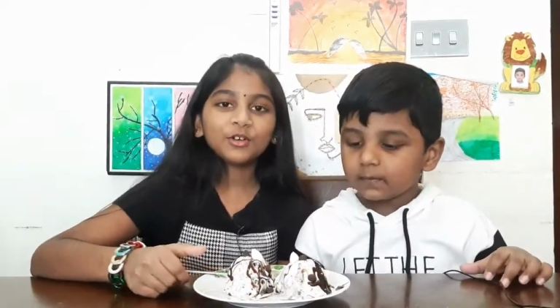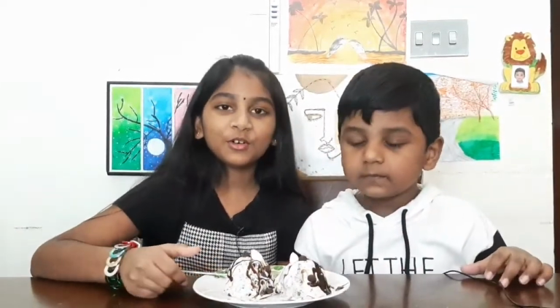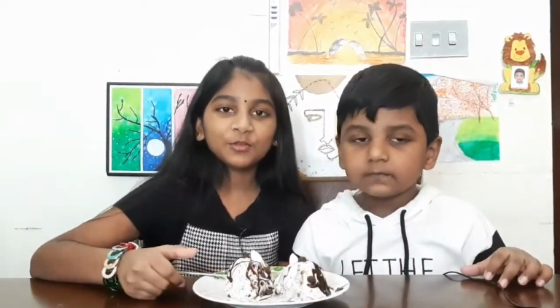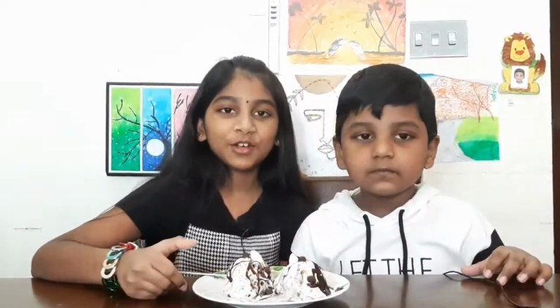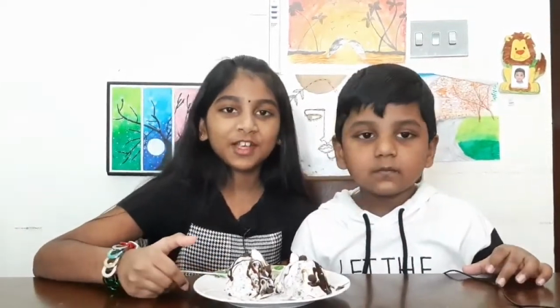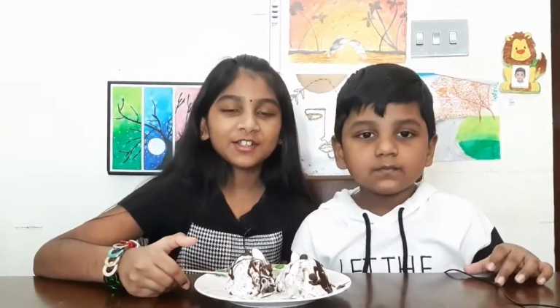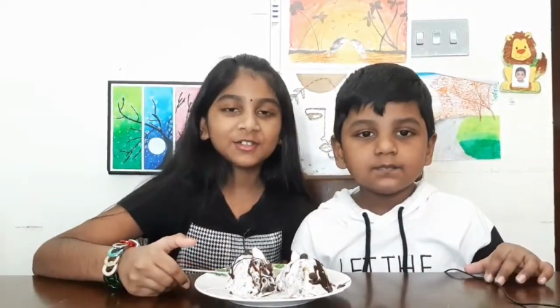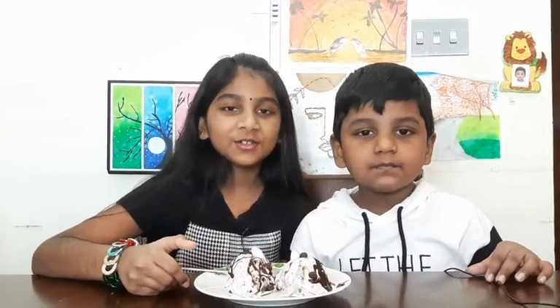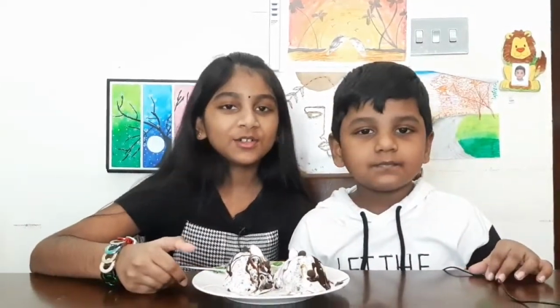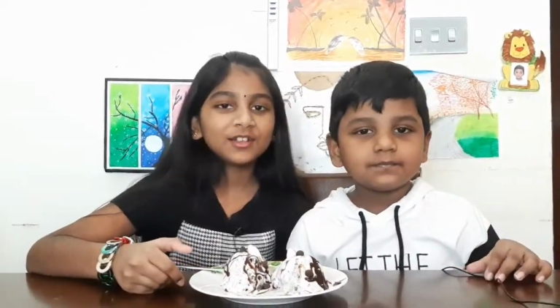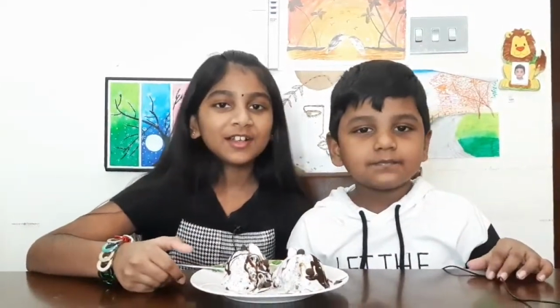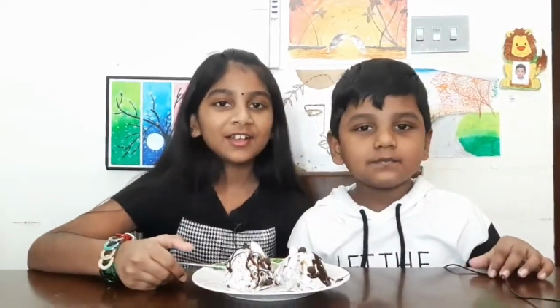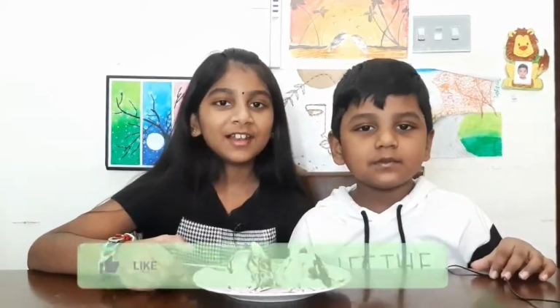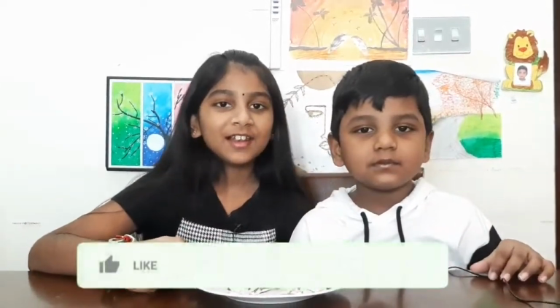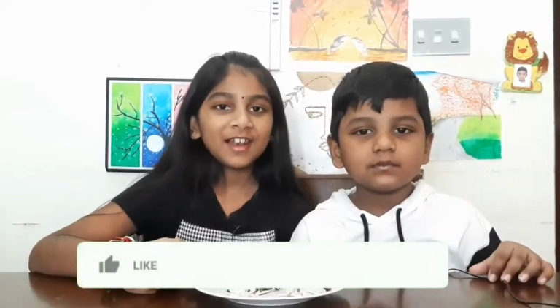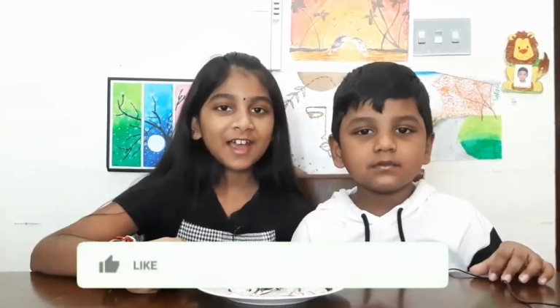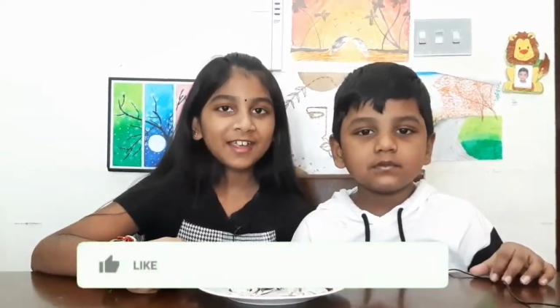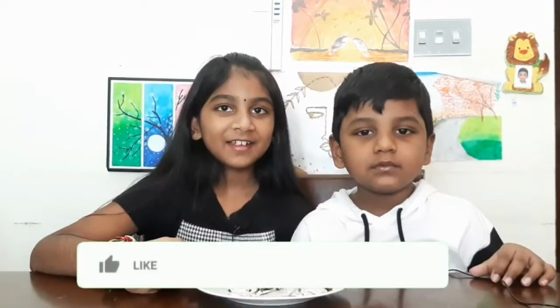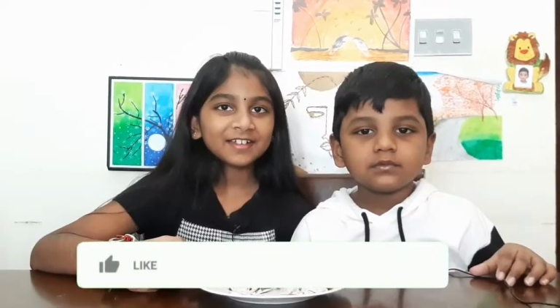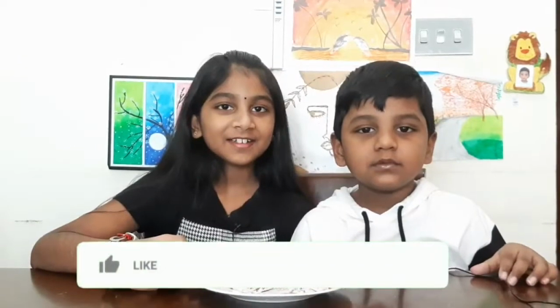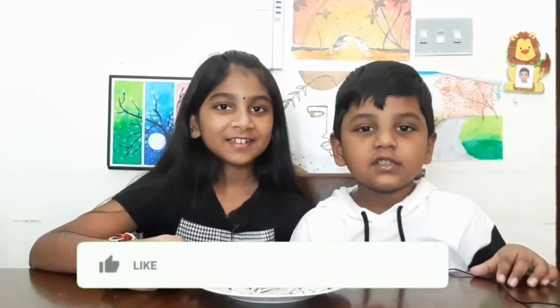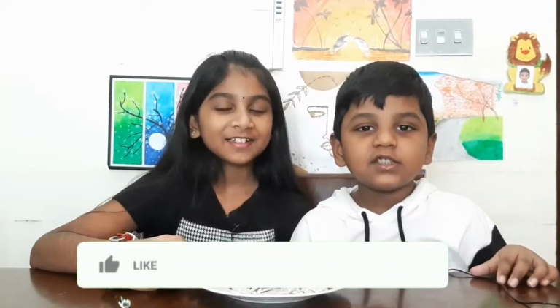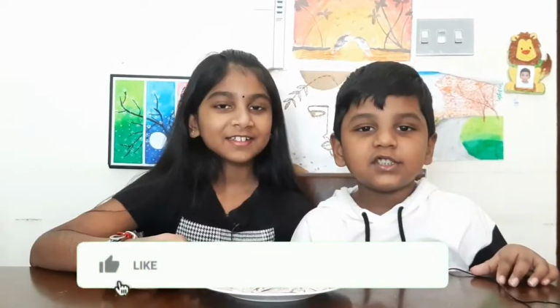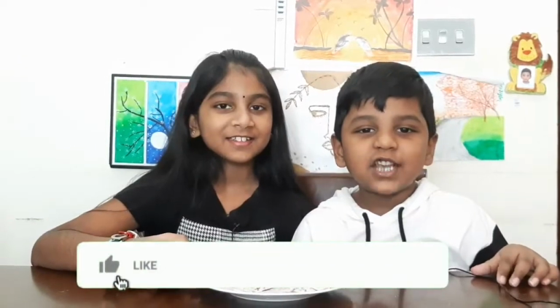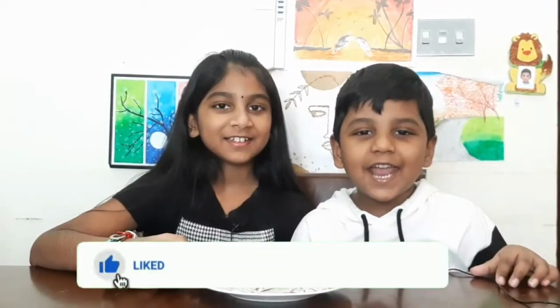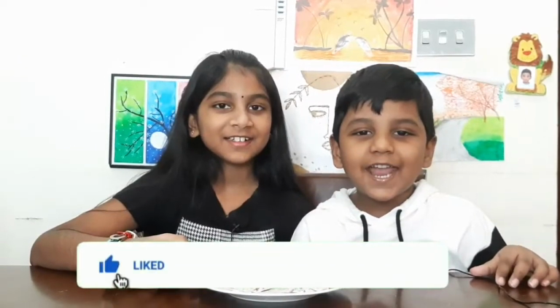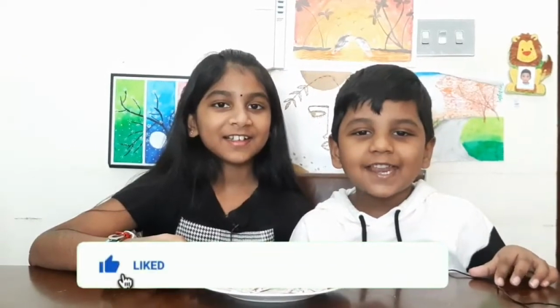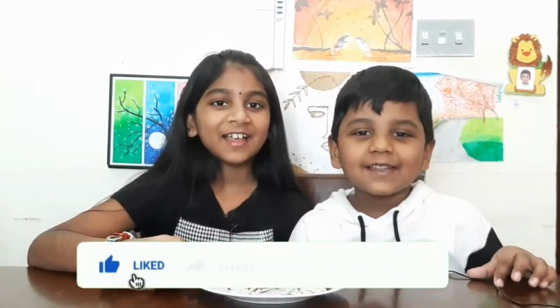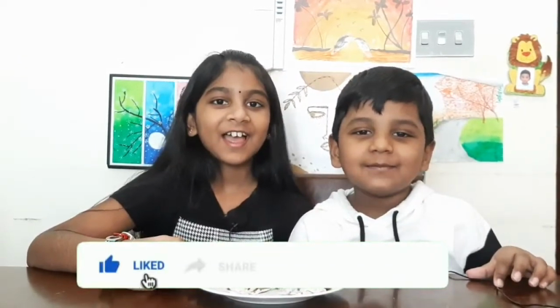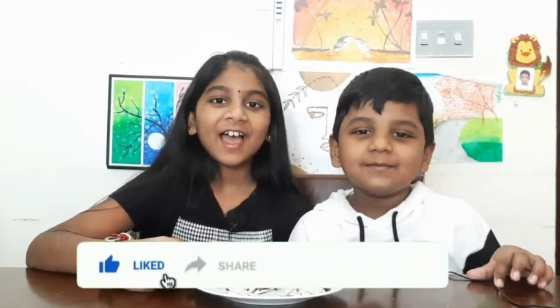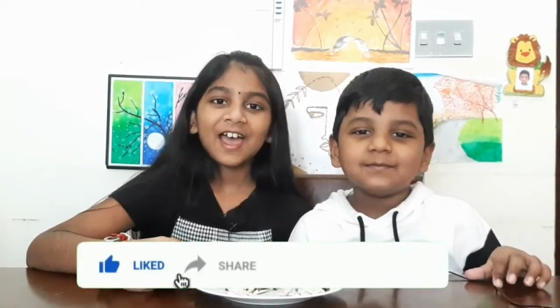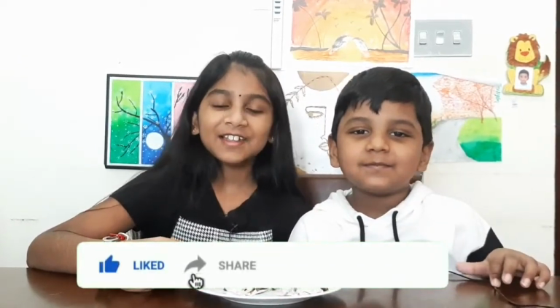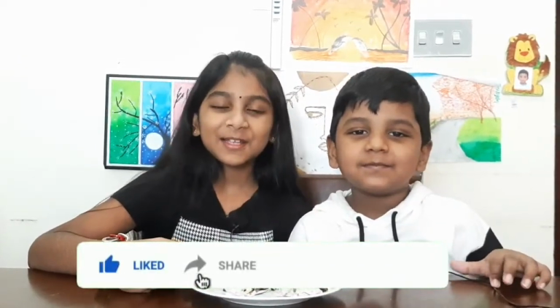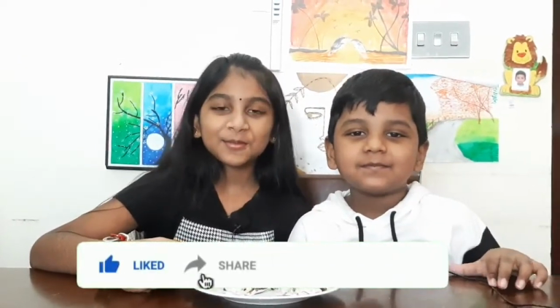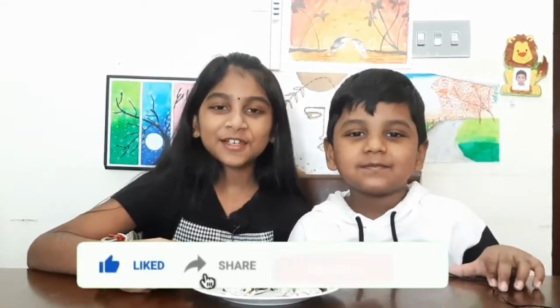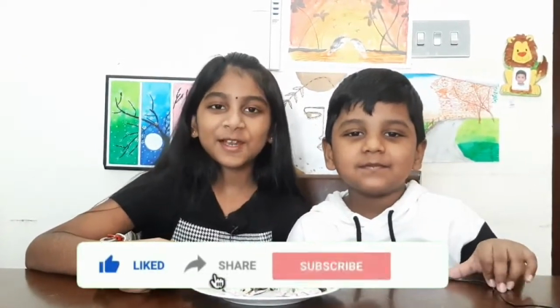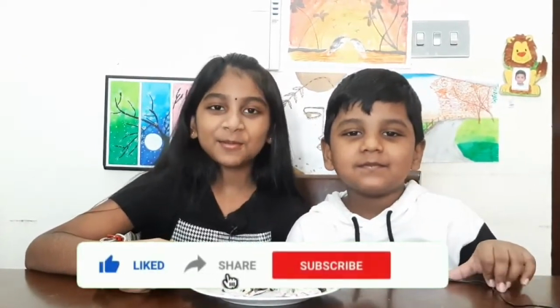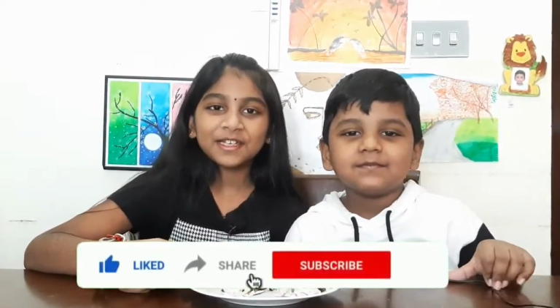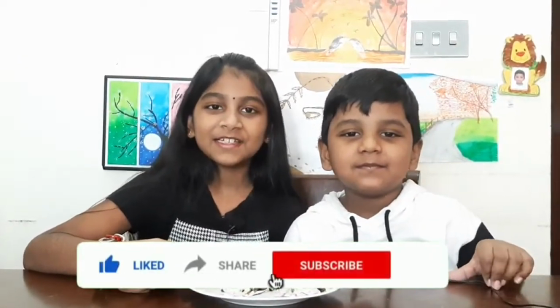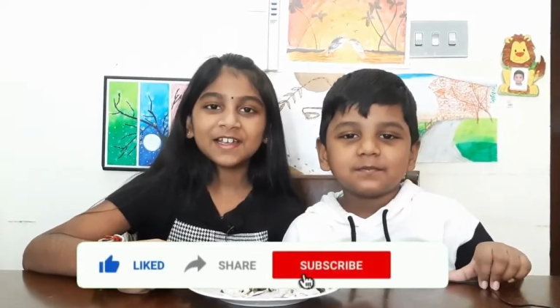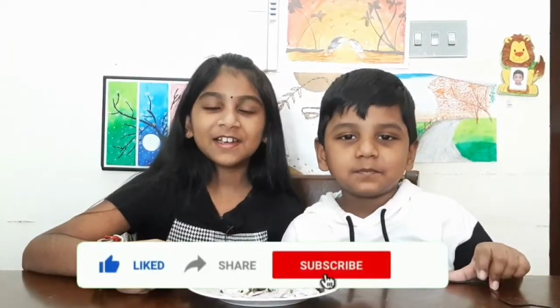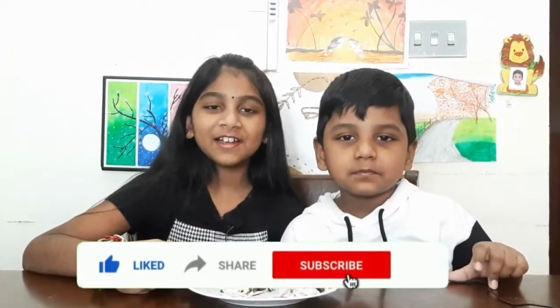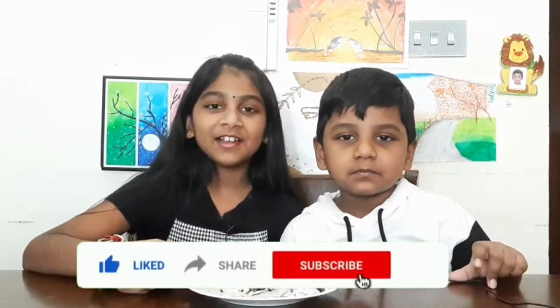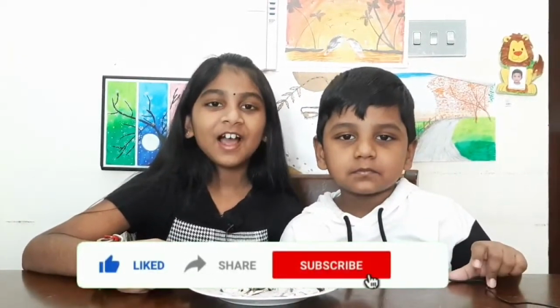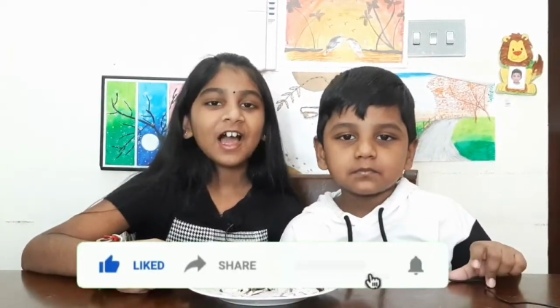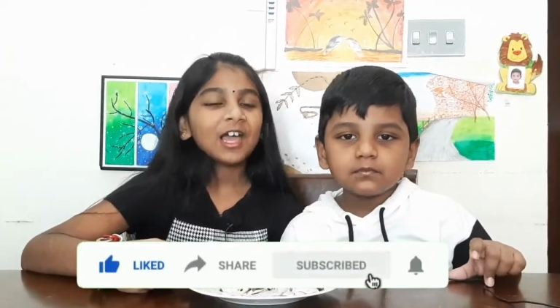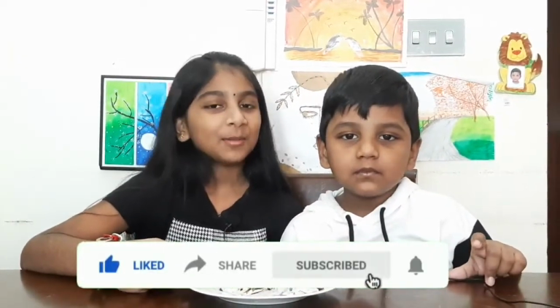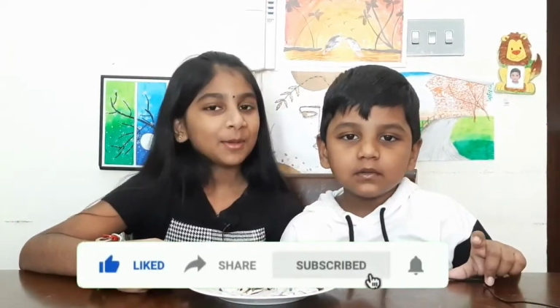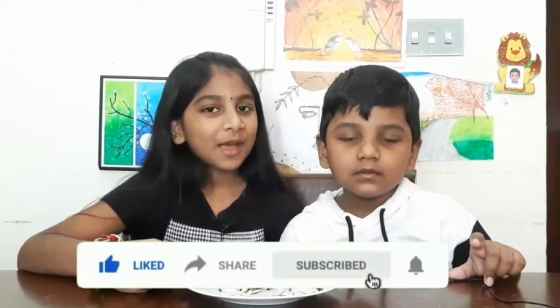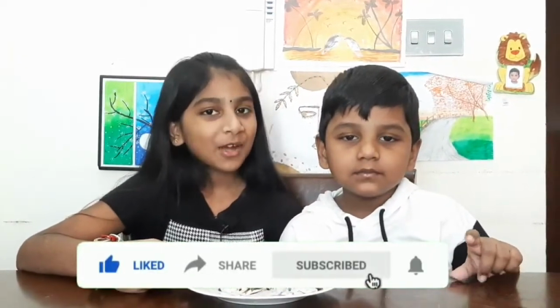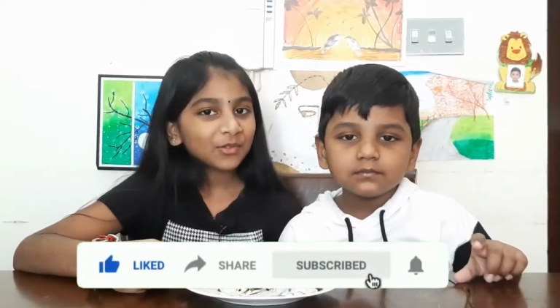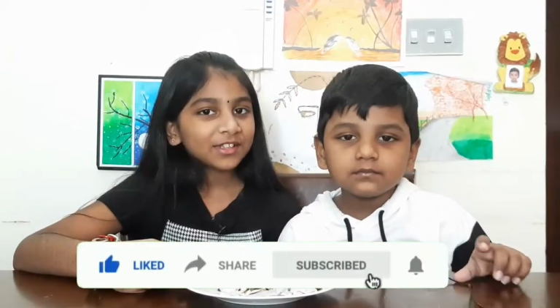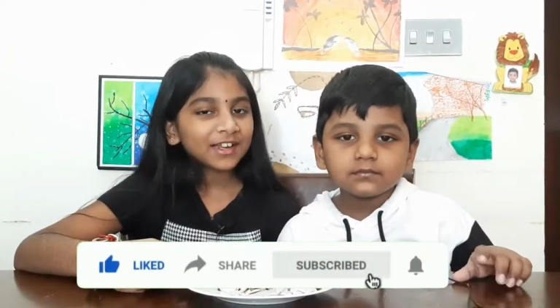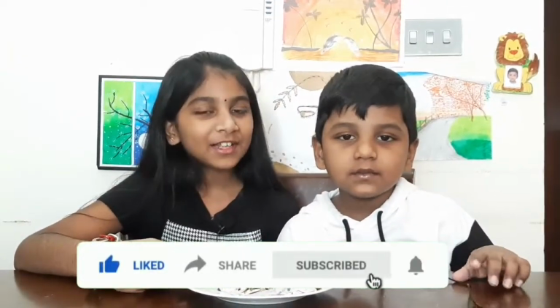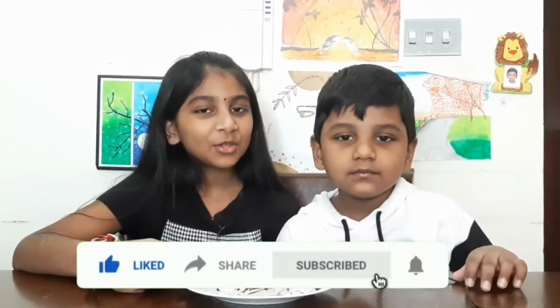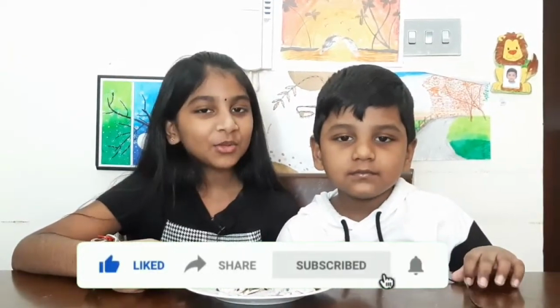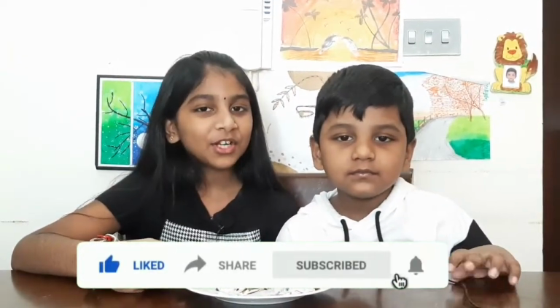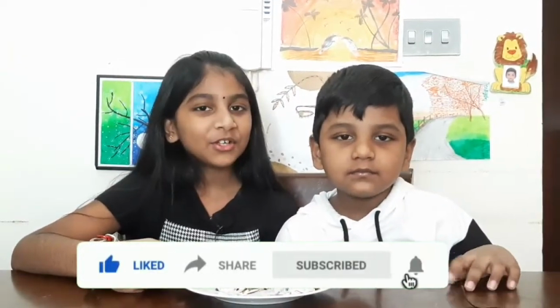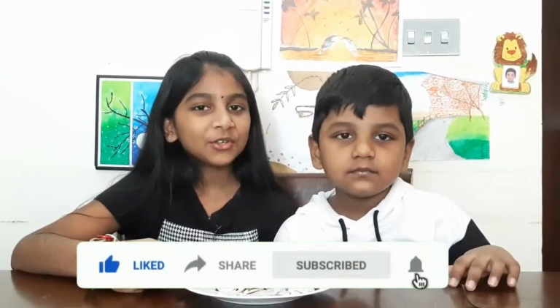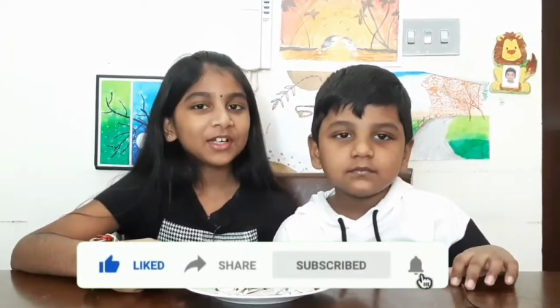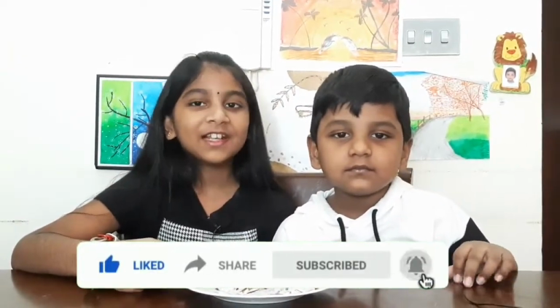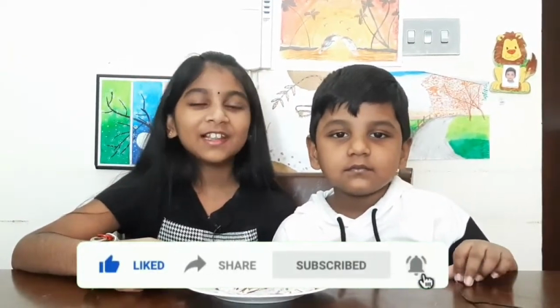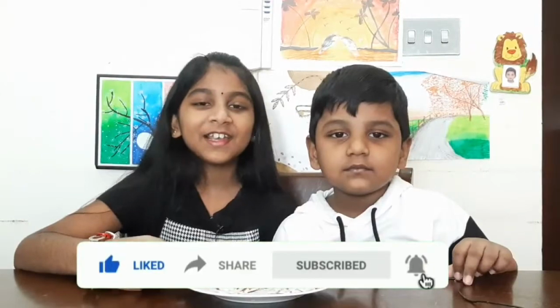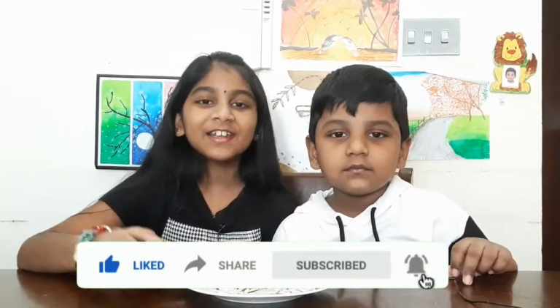Don't forget to like, share, and subscribe to my channel. I will be back with another video. Till then, bye!